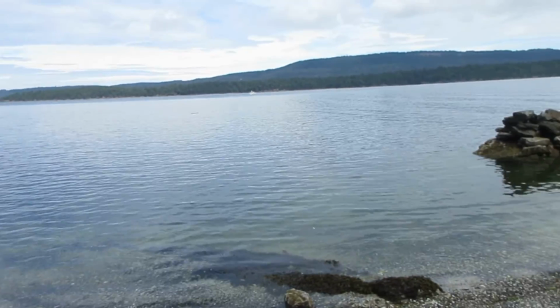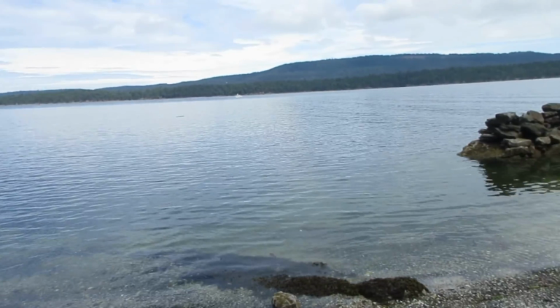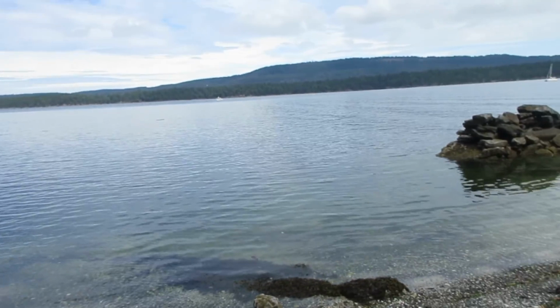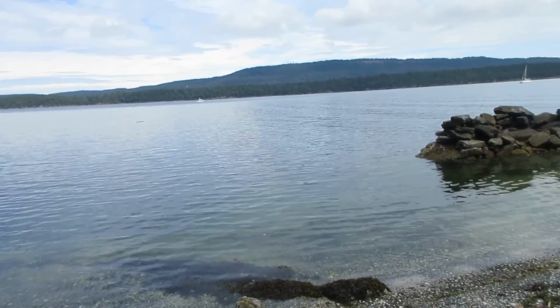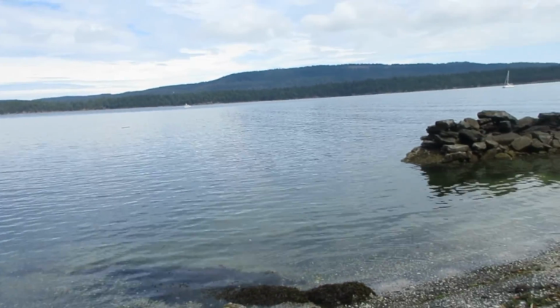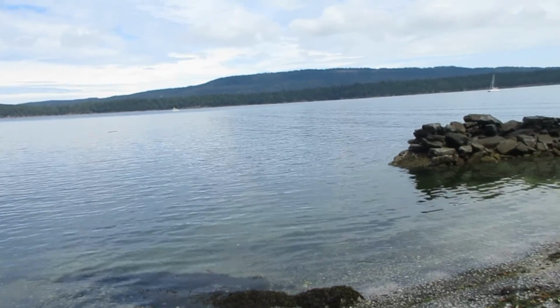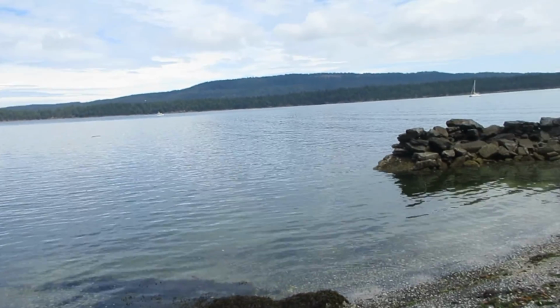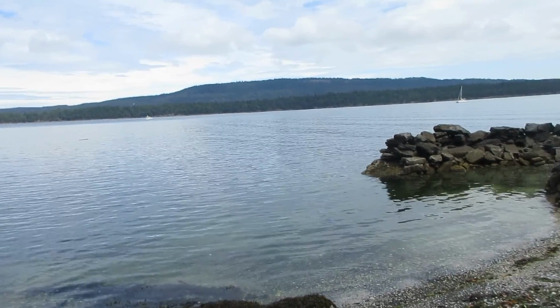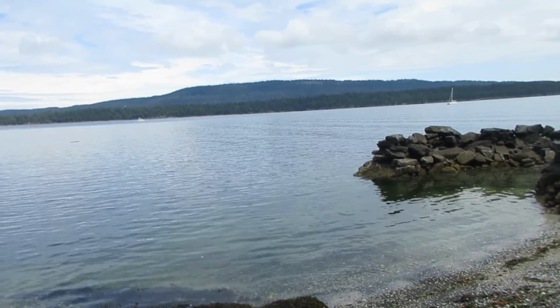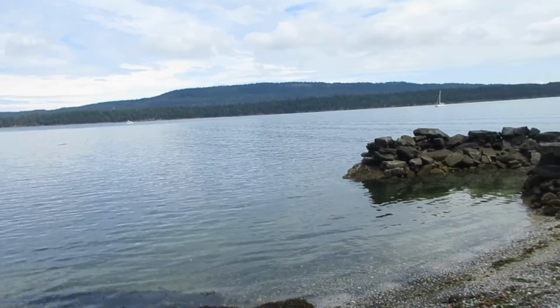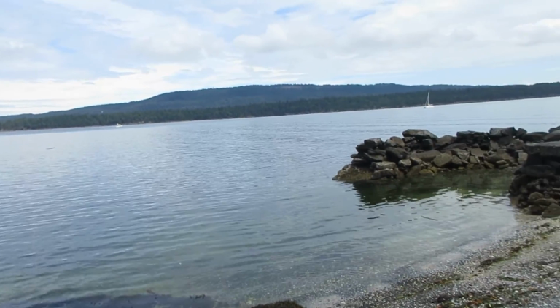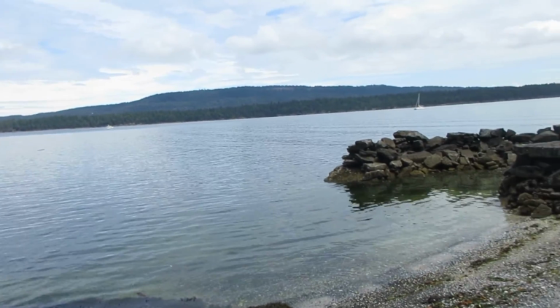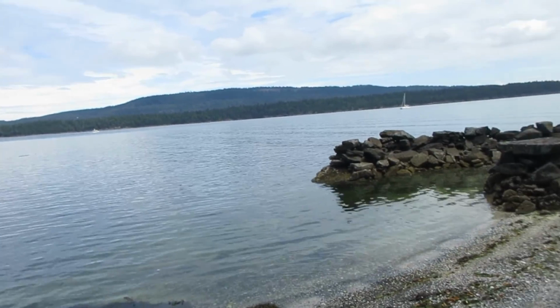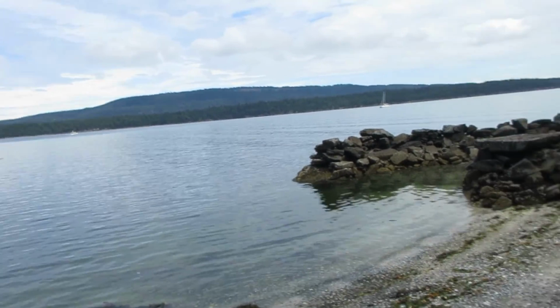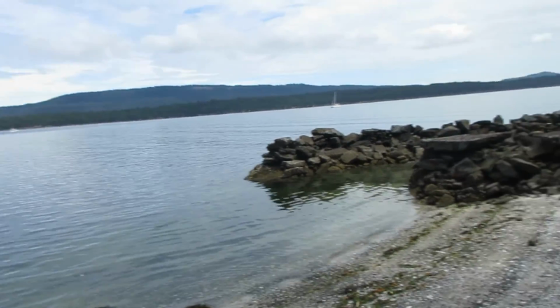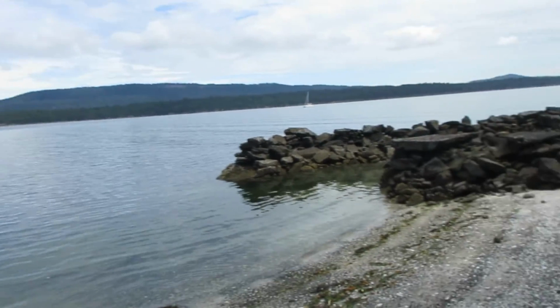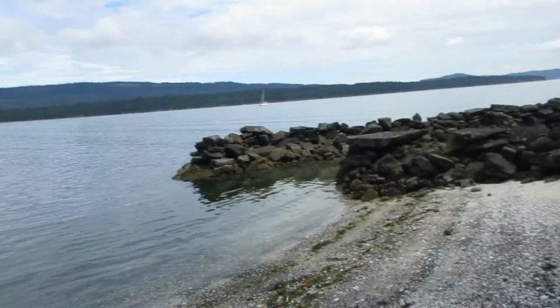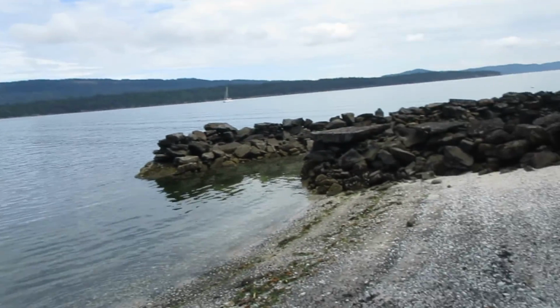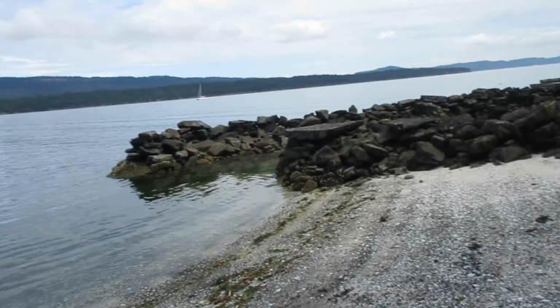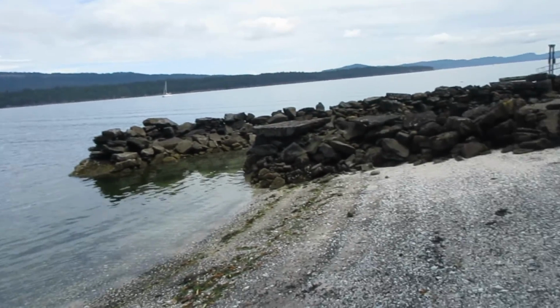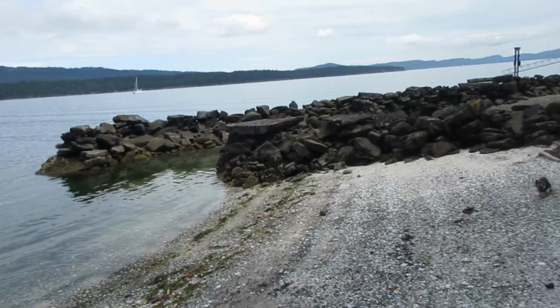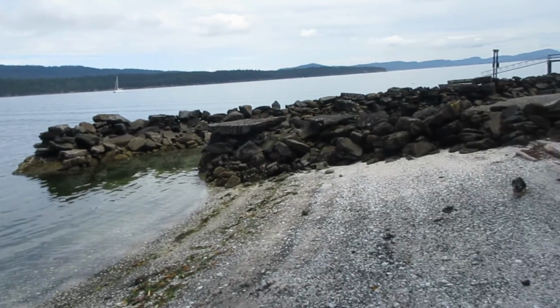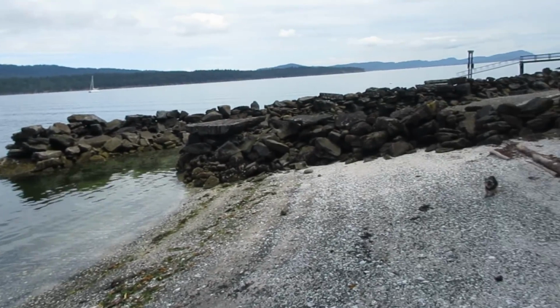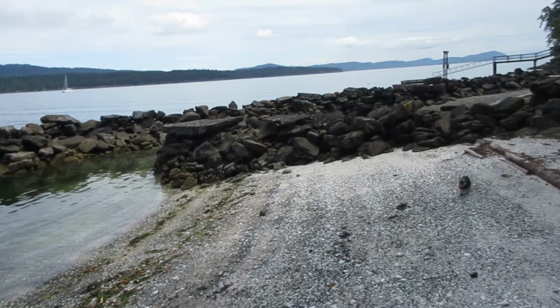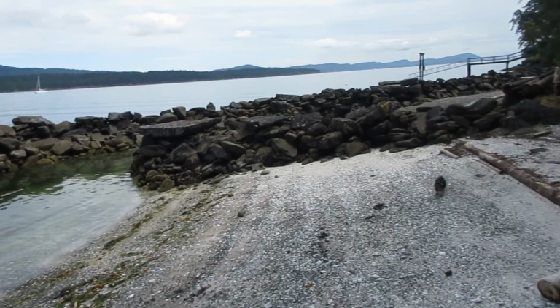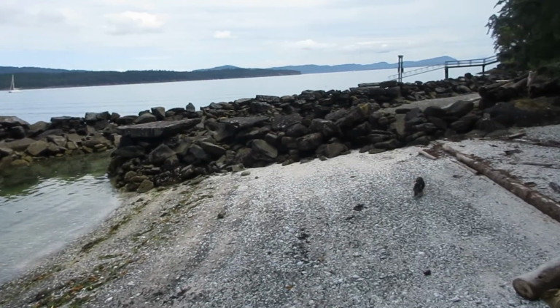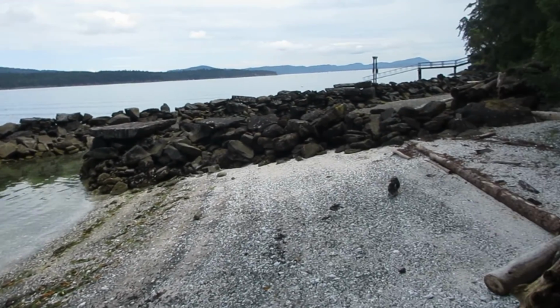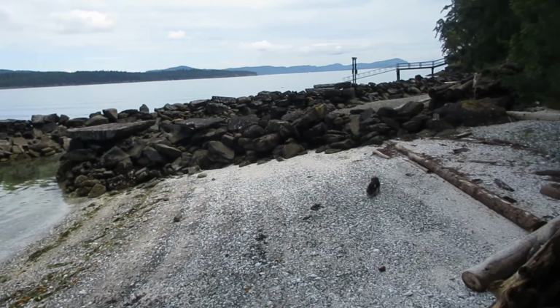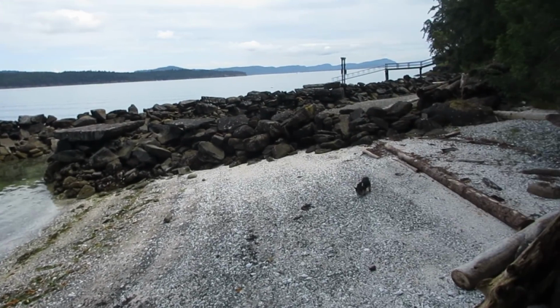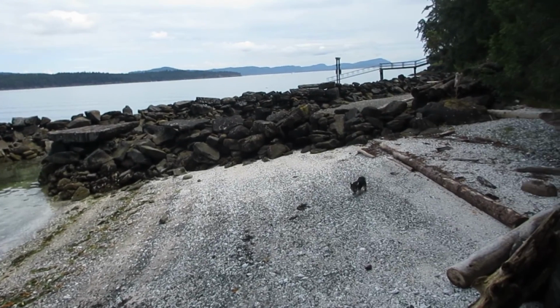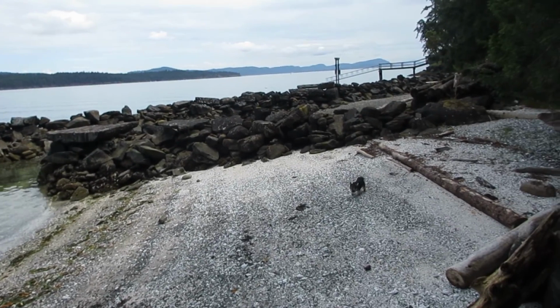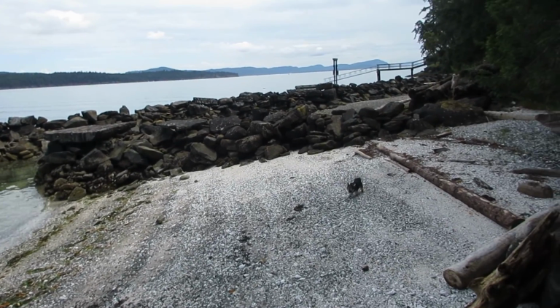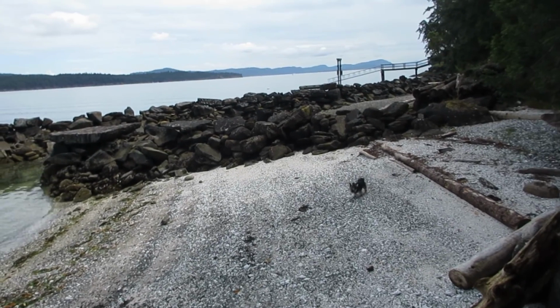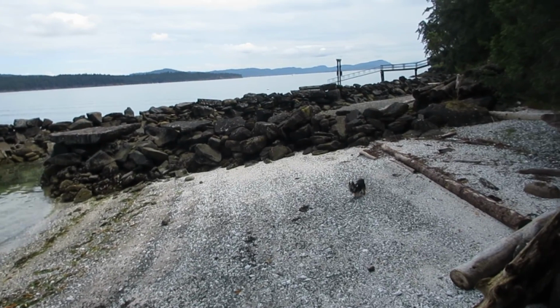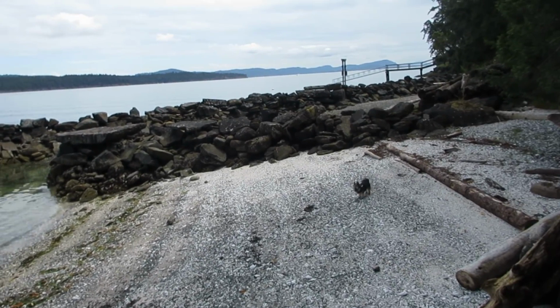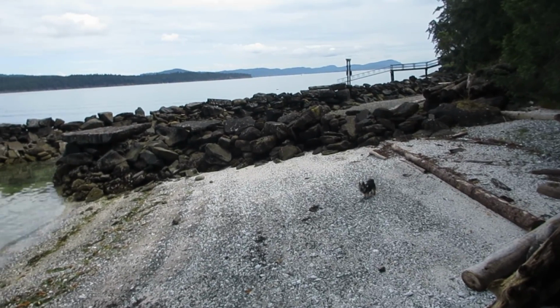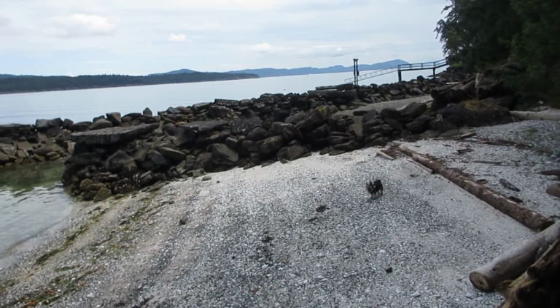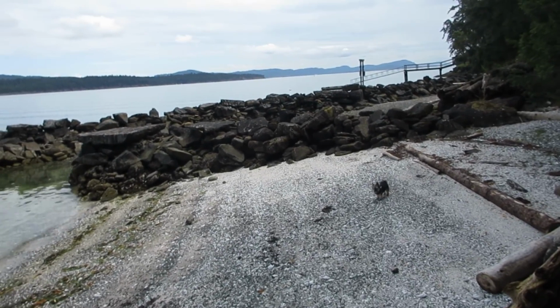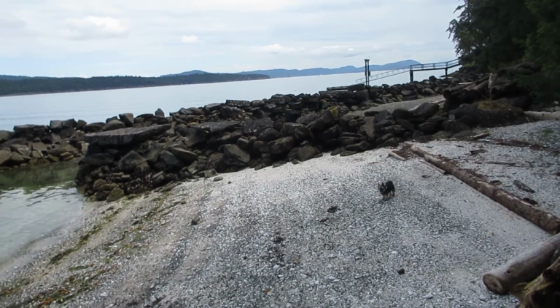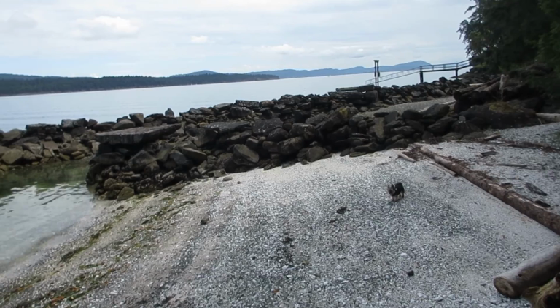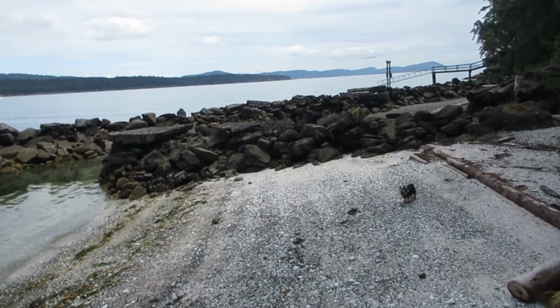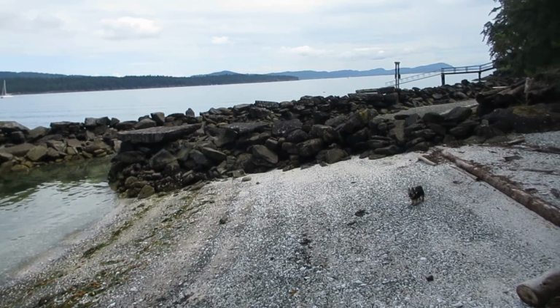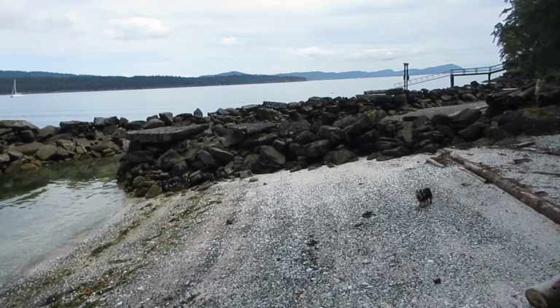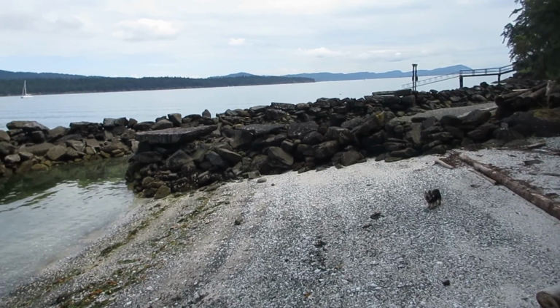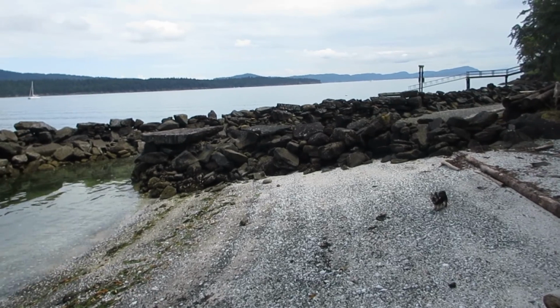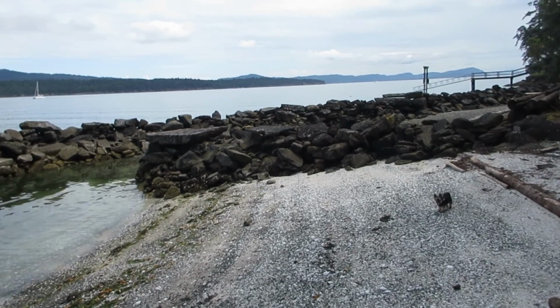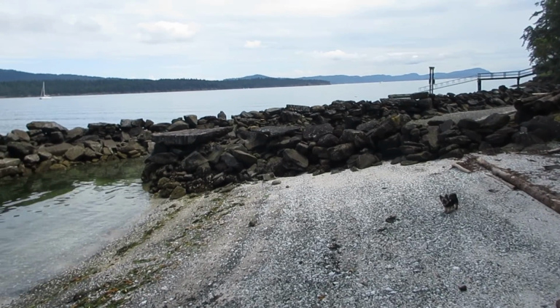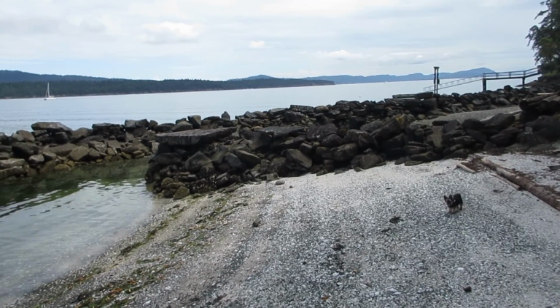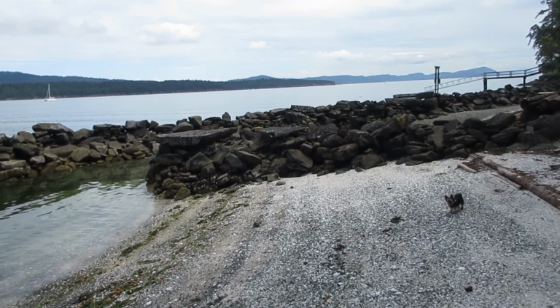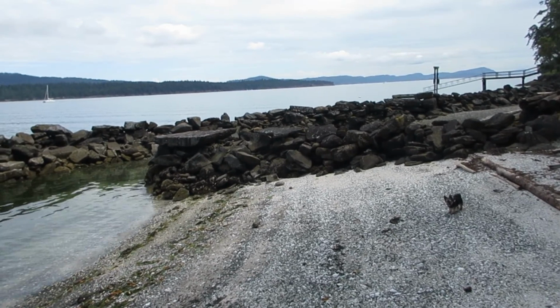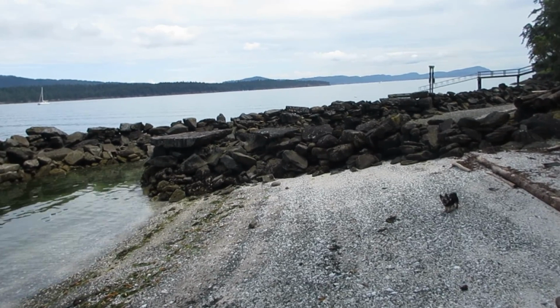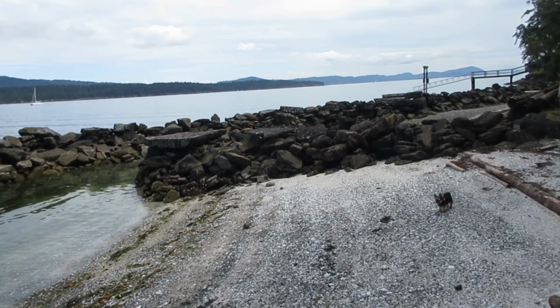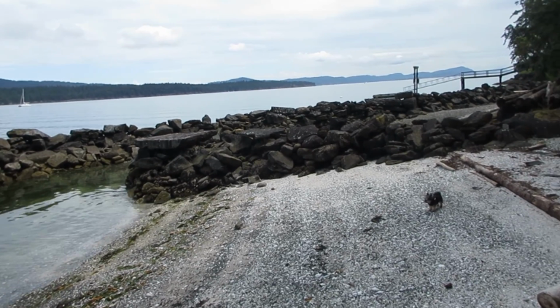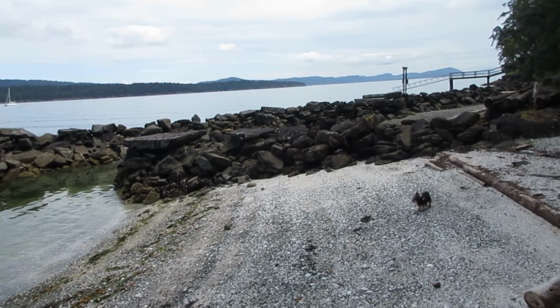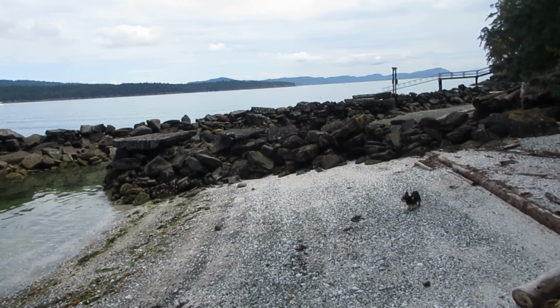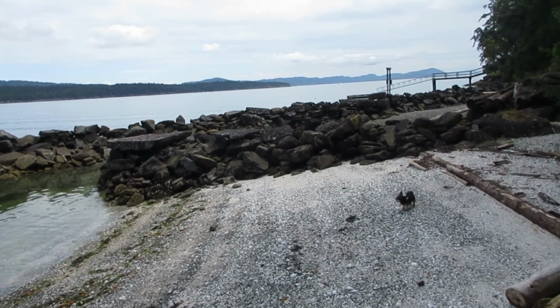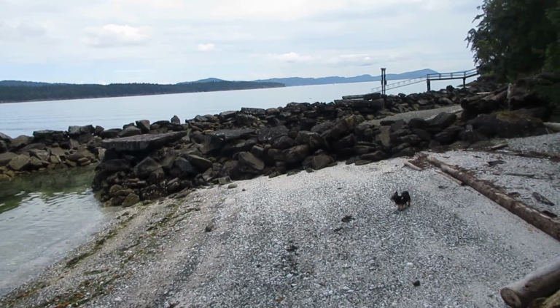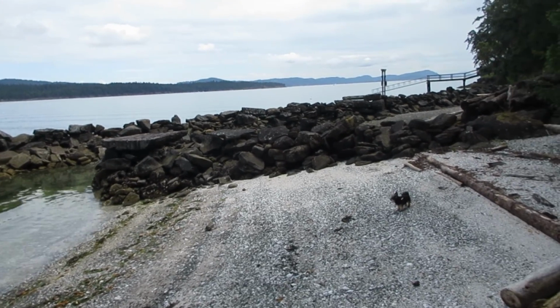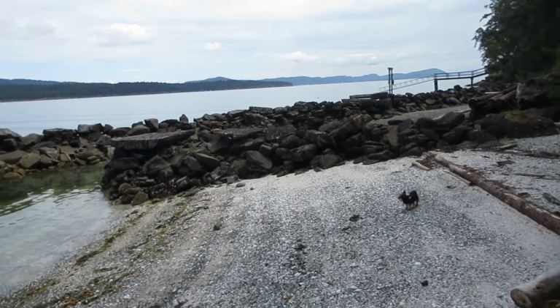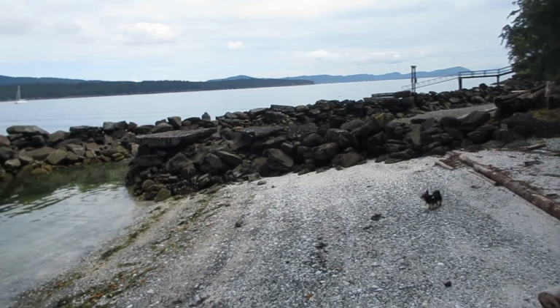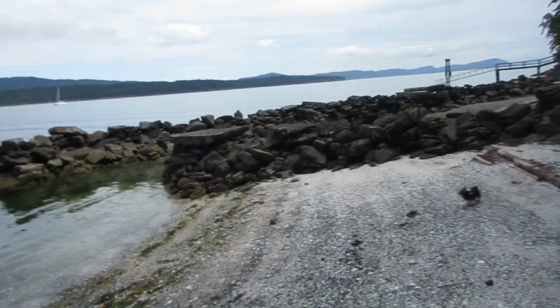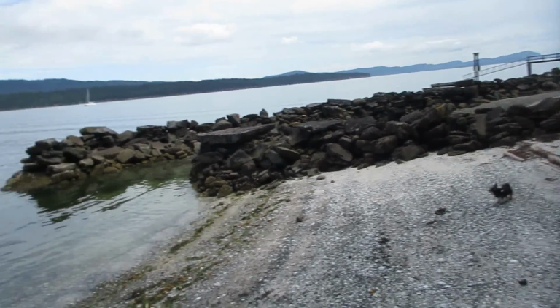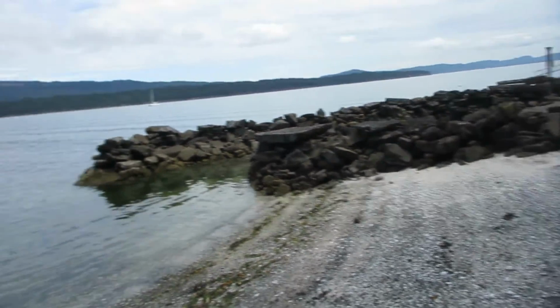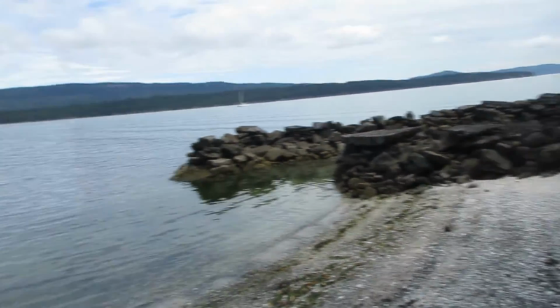We swim and — no, that's not a lake, that is the Pacific Ocean. That's Trincomalee Channel. You can see the boats going by. Nice breakwater here for a safe boat launching.